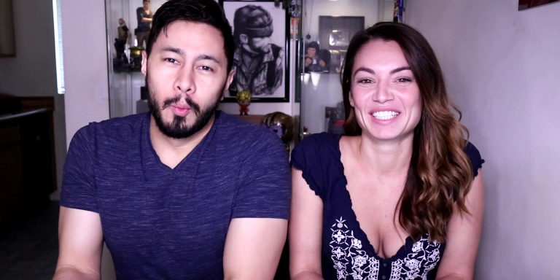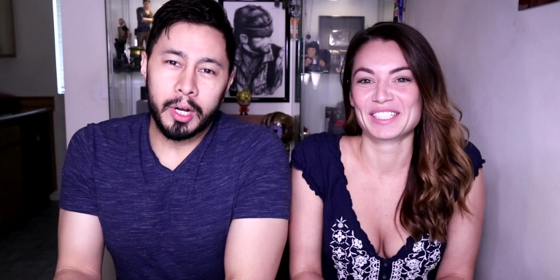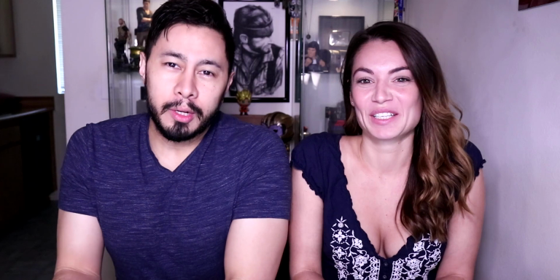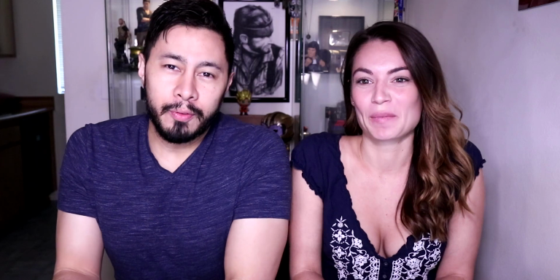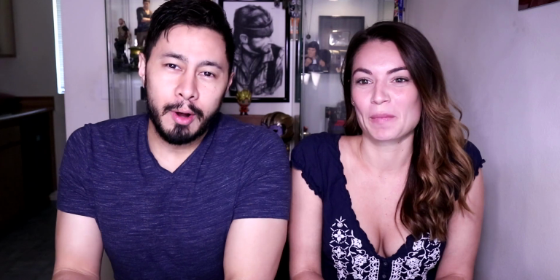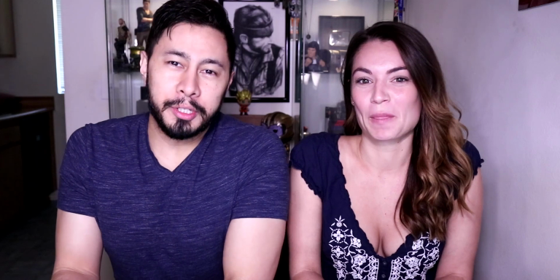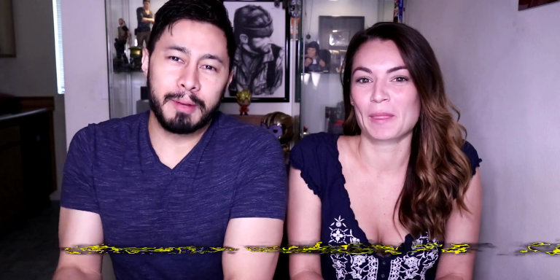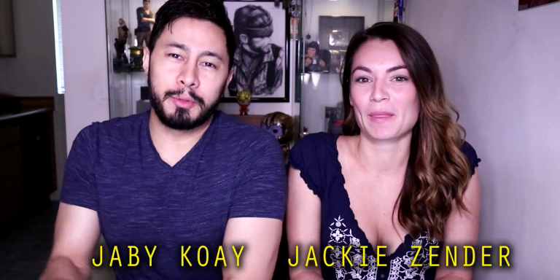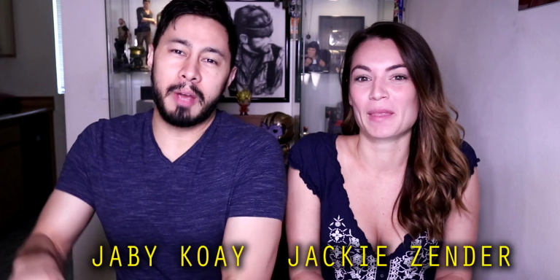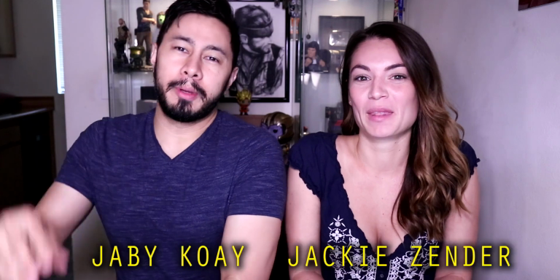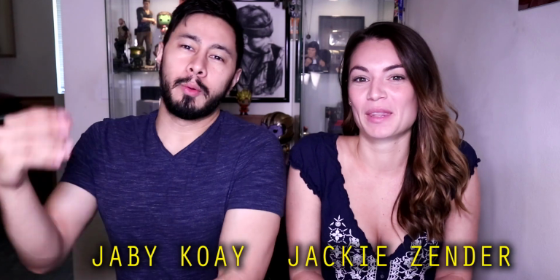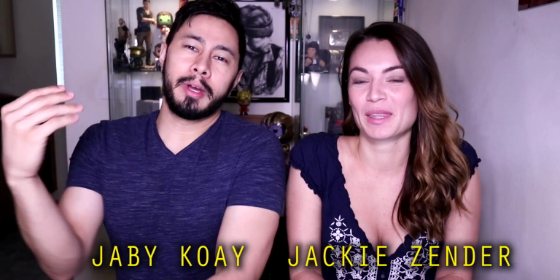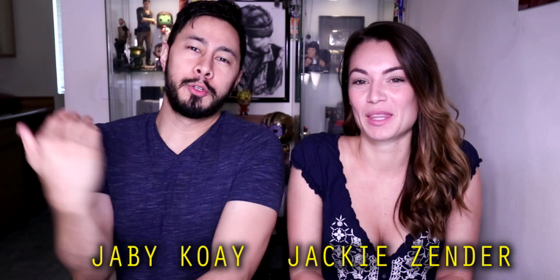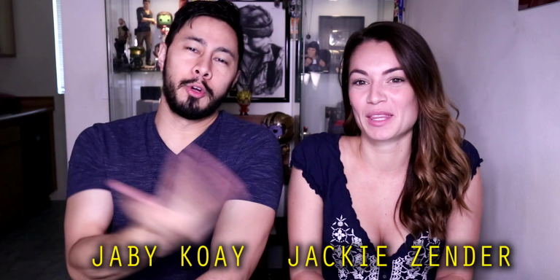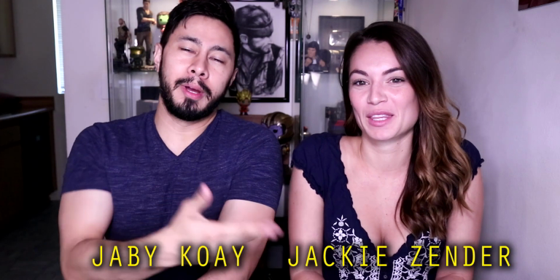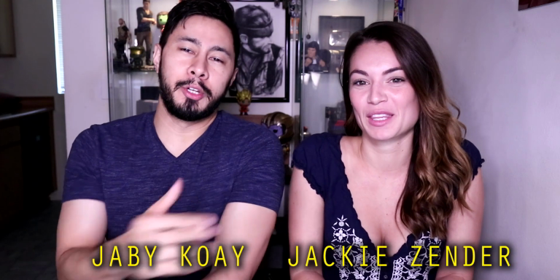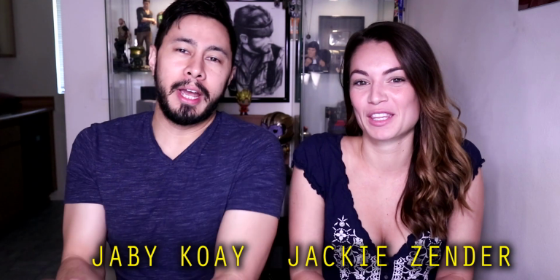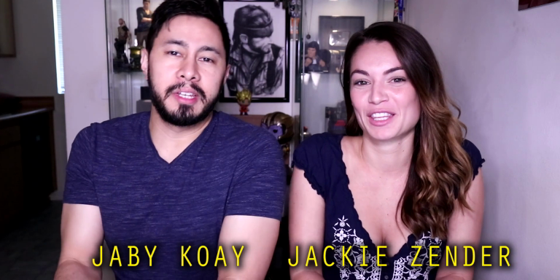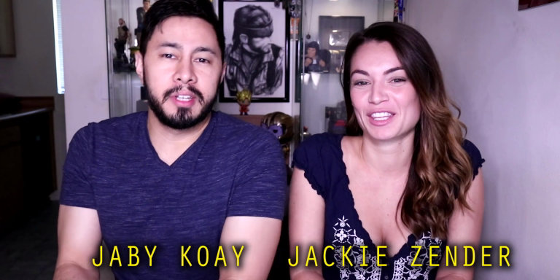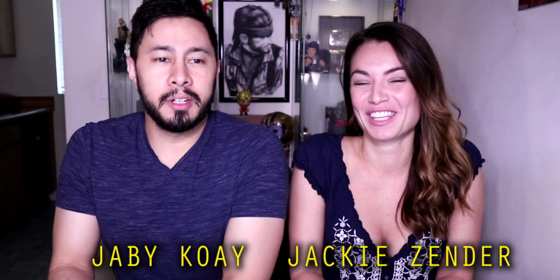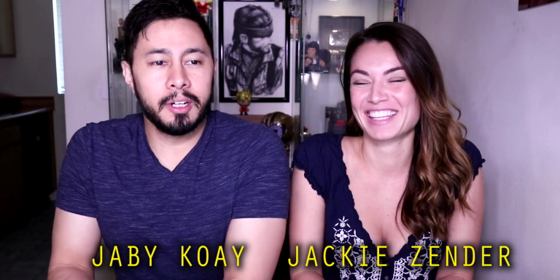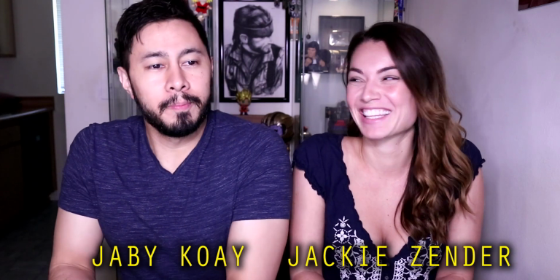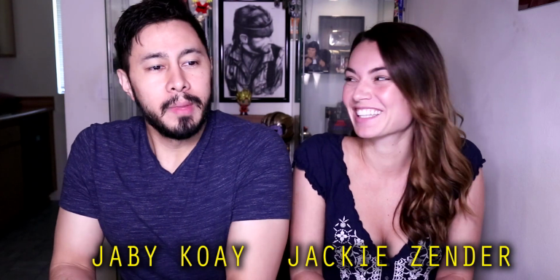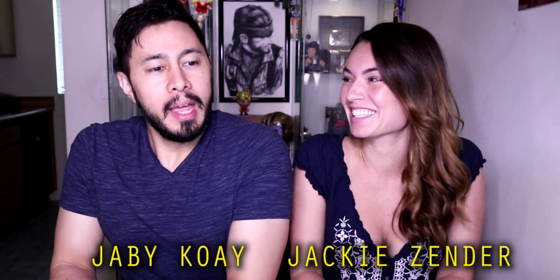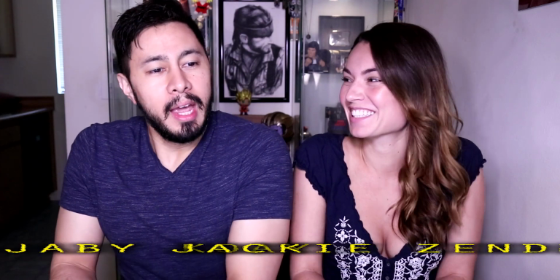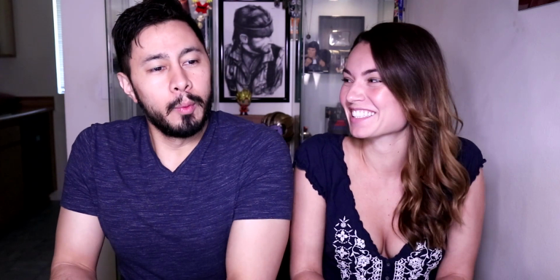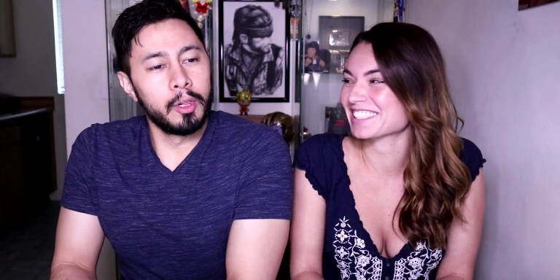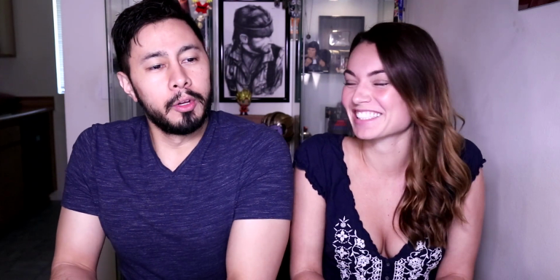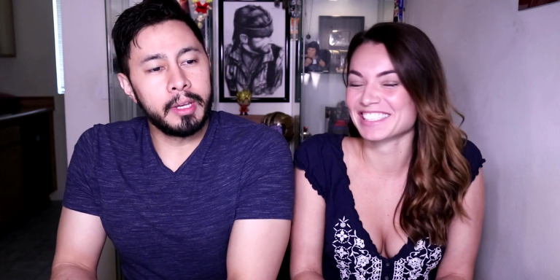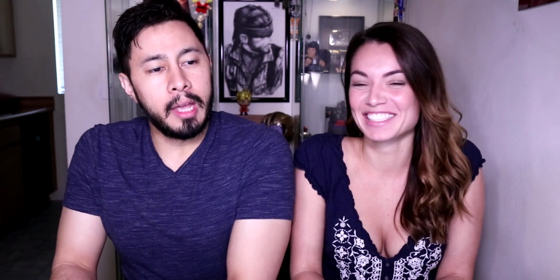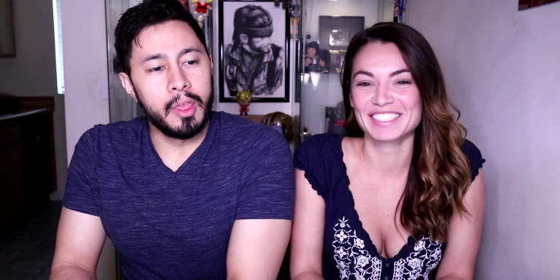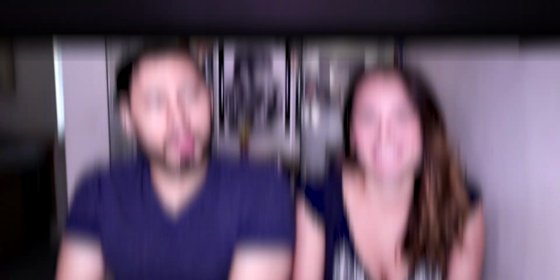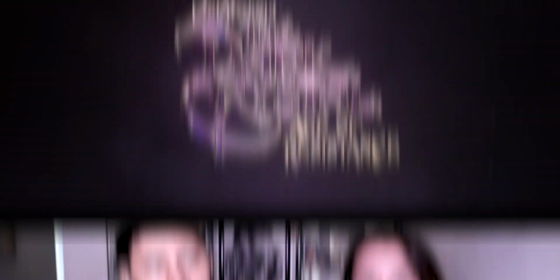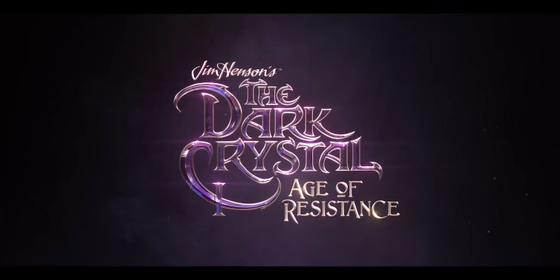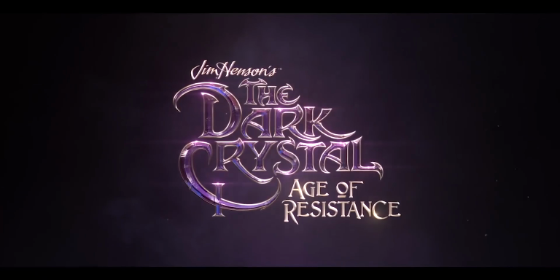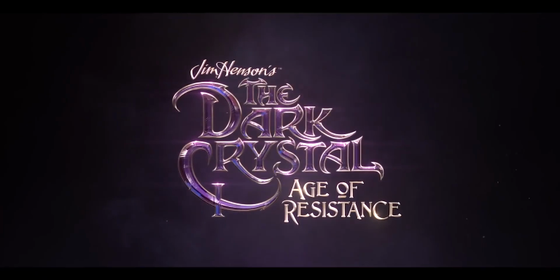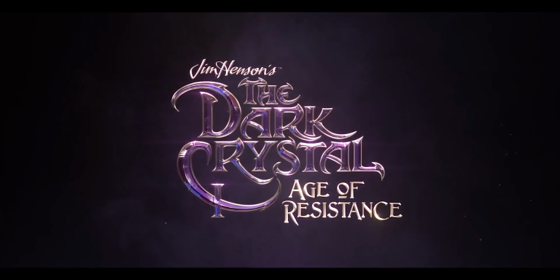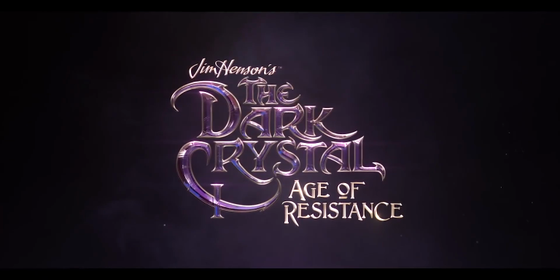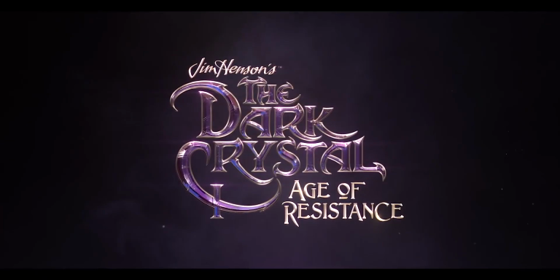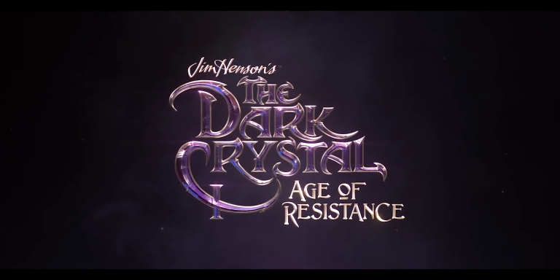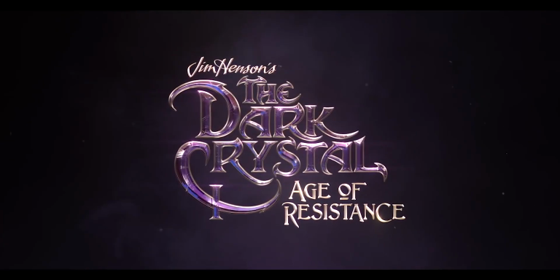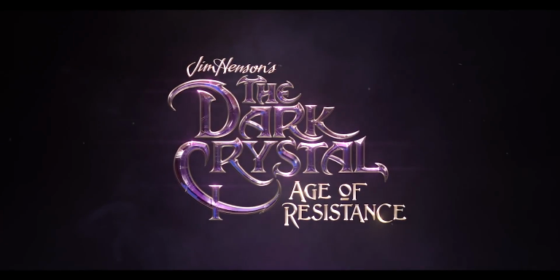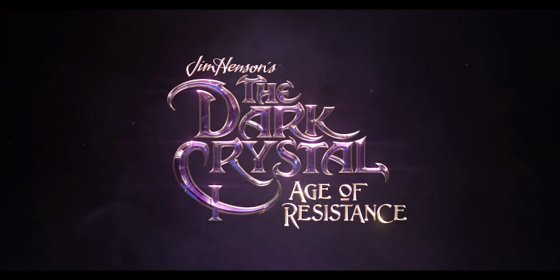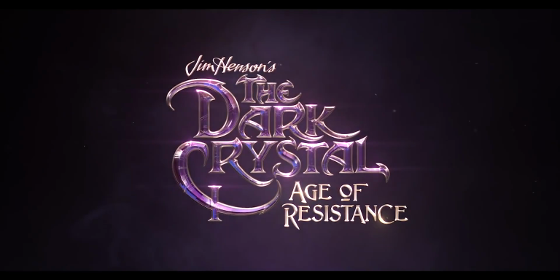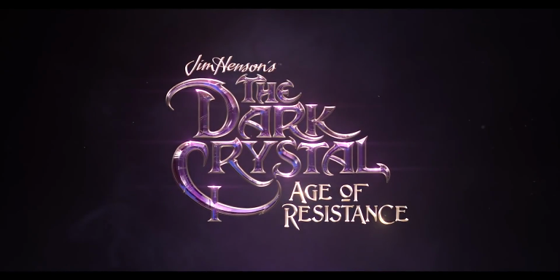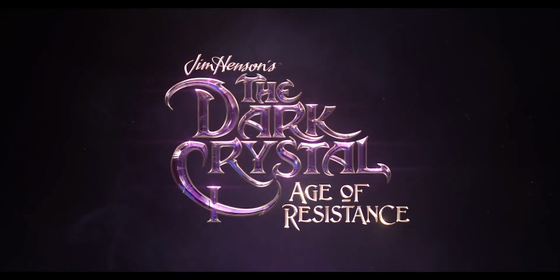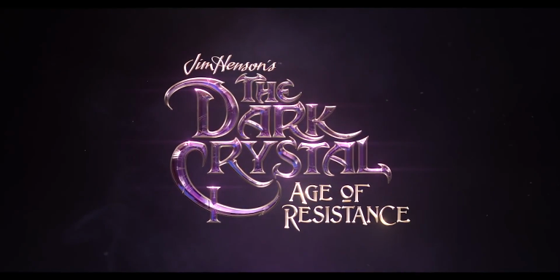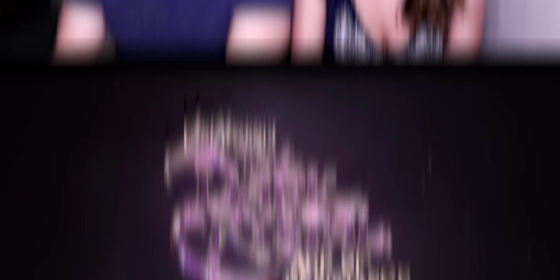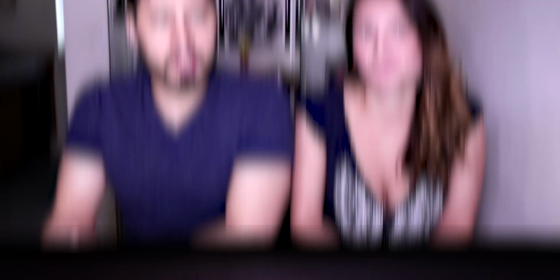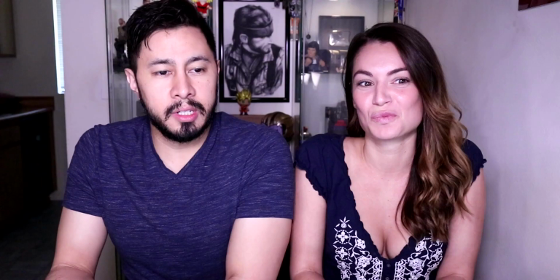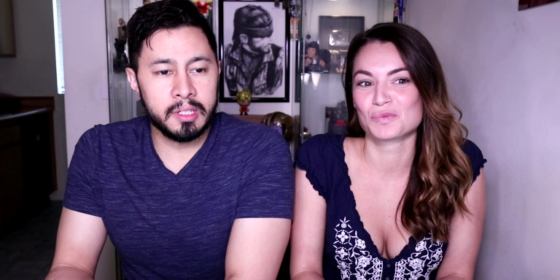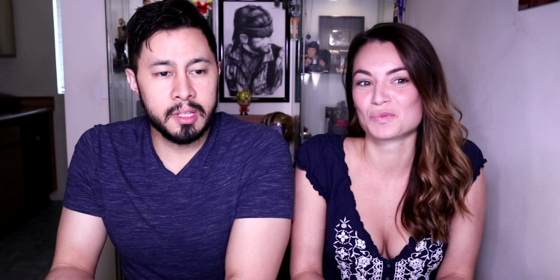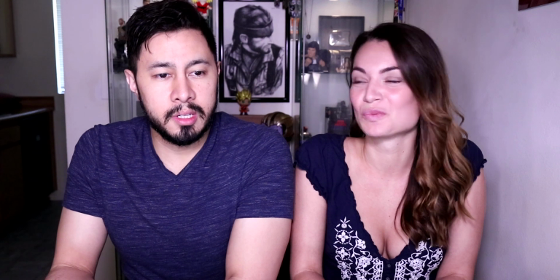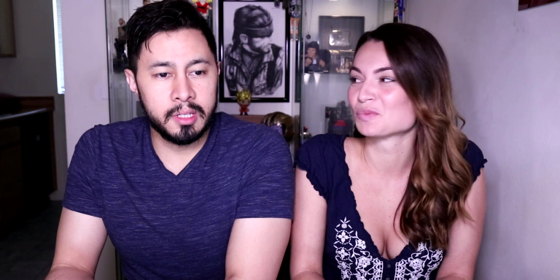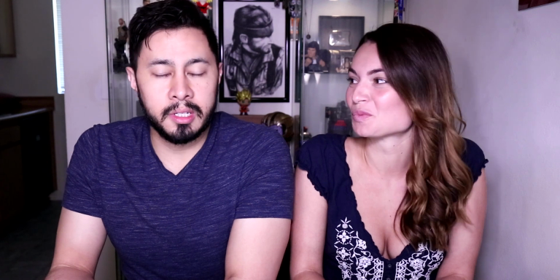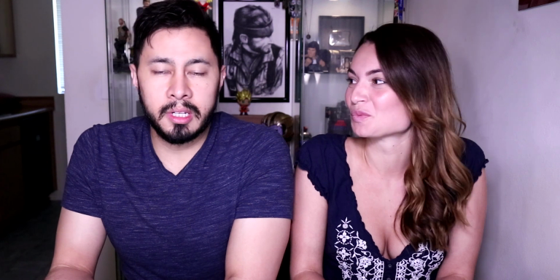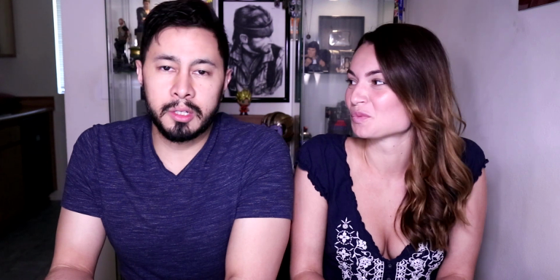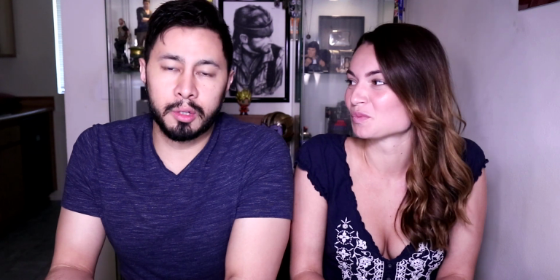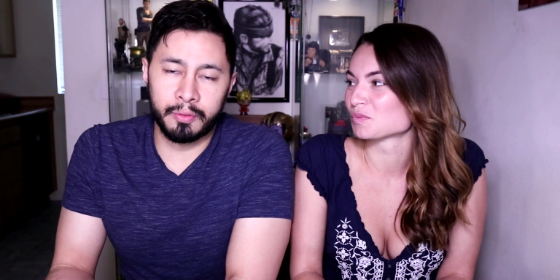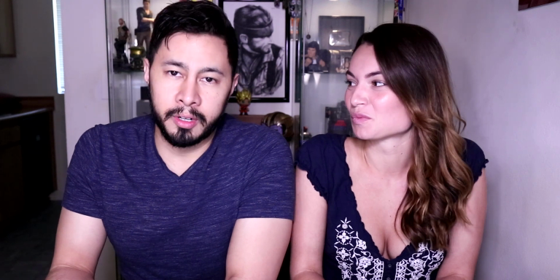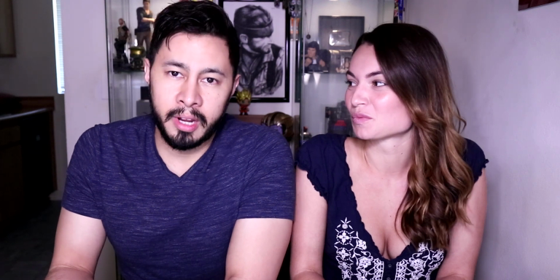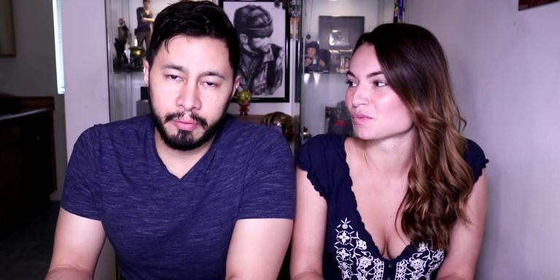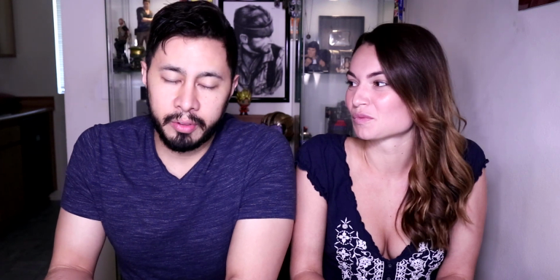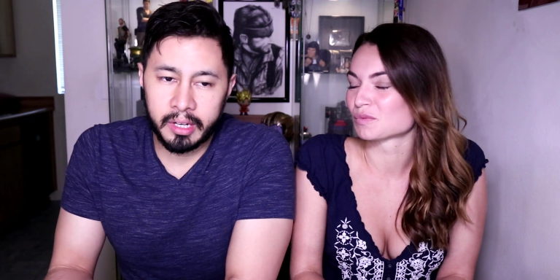Welcome folks, I am Jabby Kuwait, joined by Jackie Zender, and we're looking at The Dark Crystal: Age of Resistance. This is a teaser for Netflix.